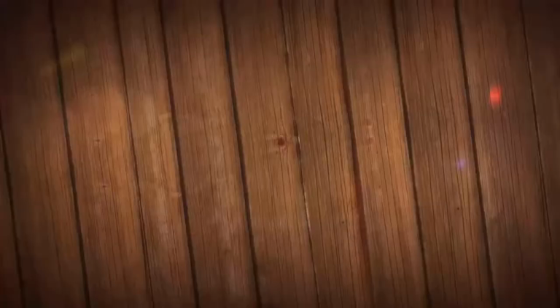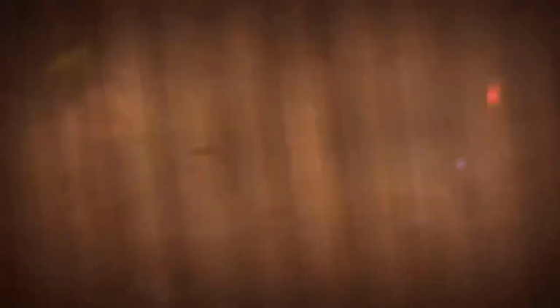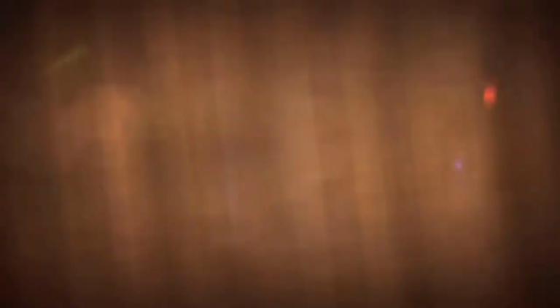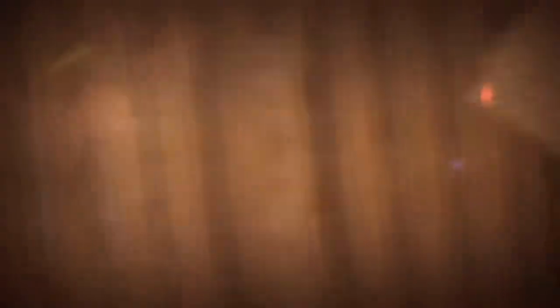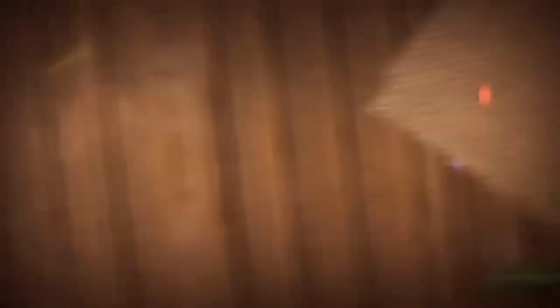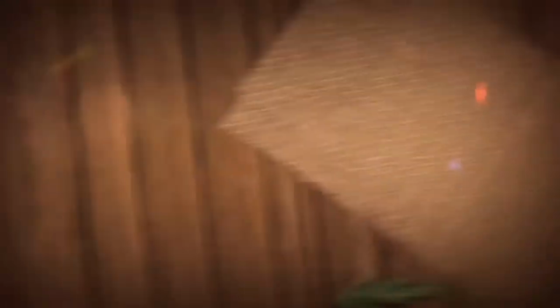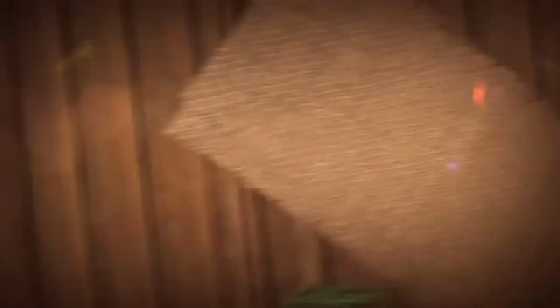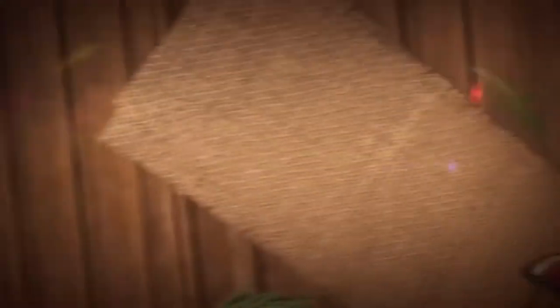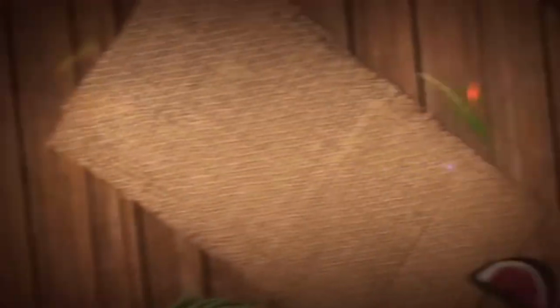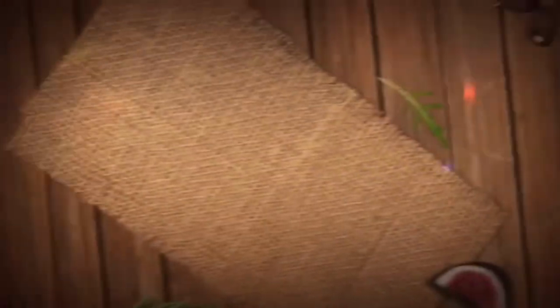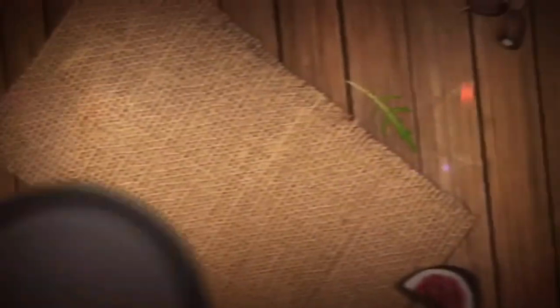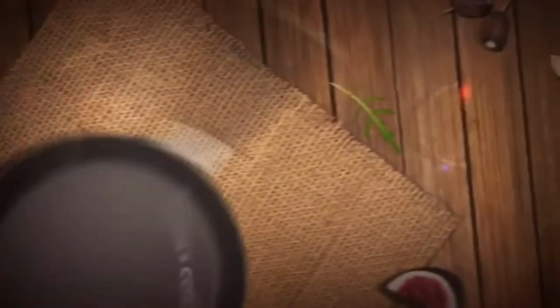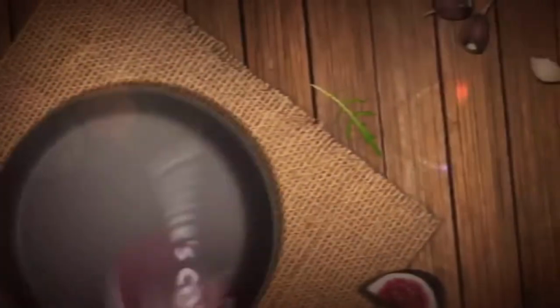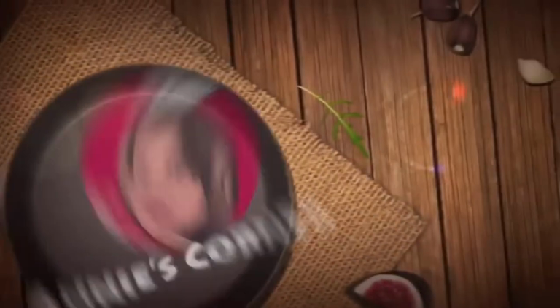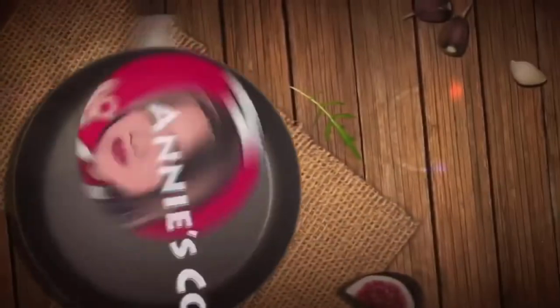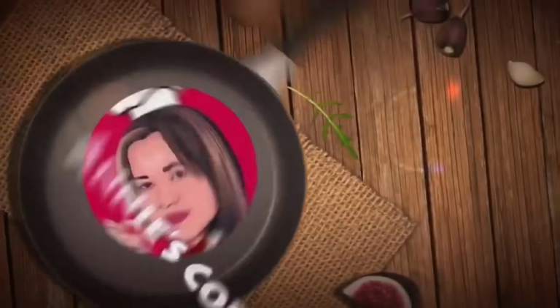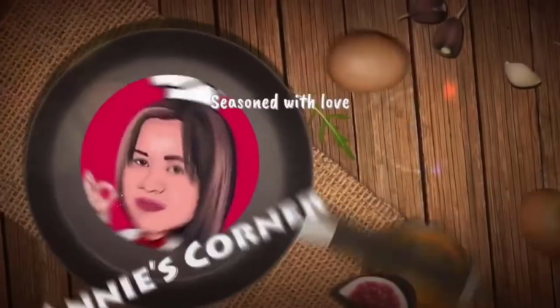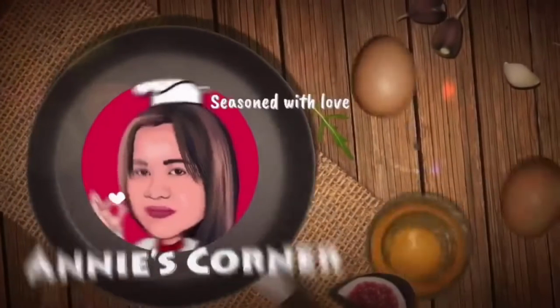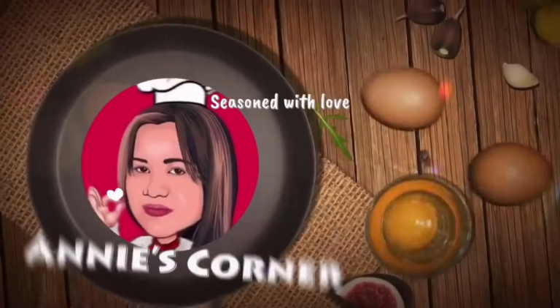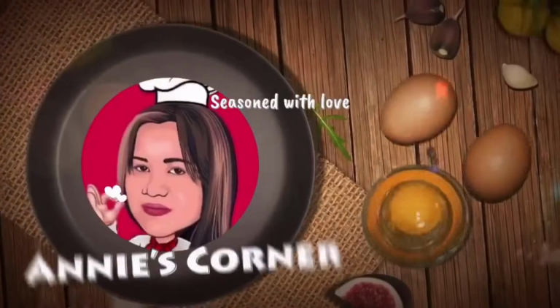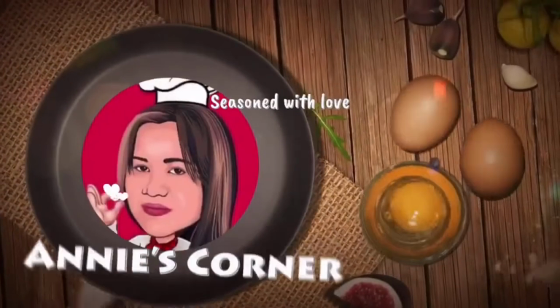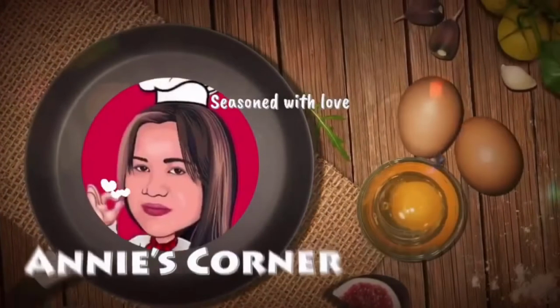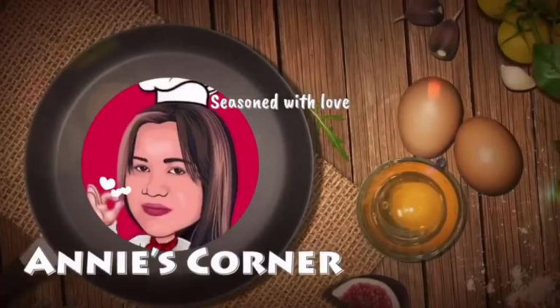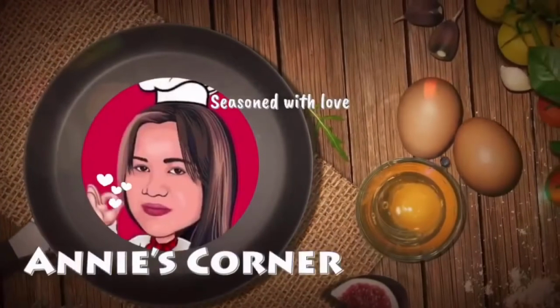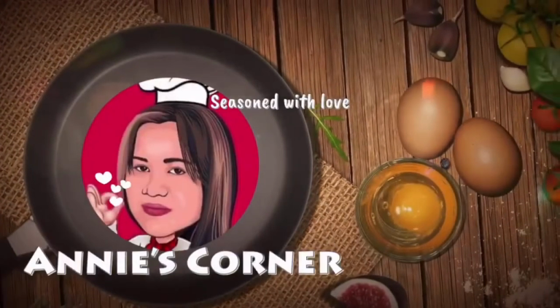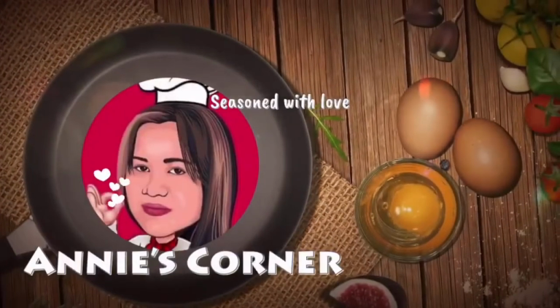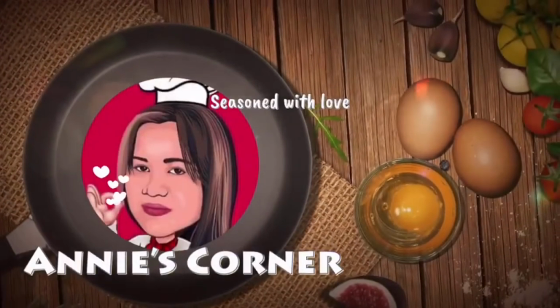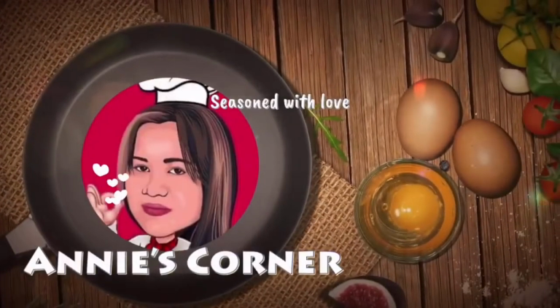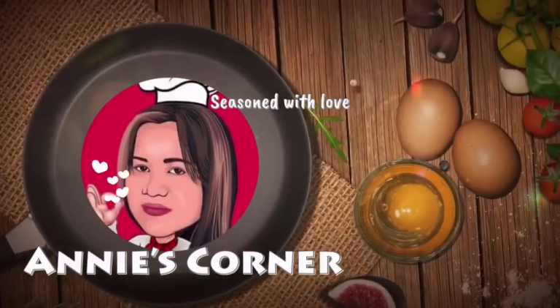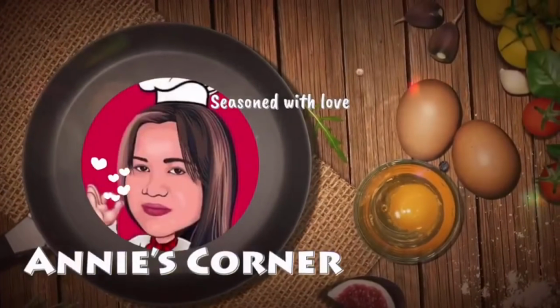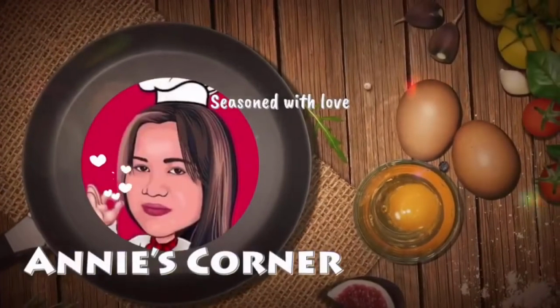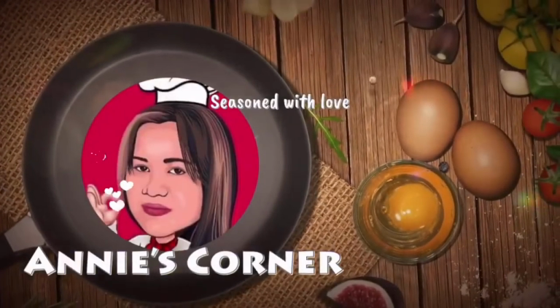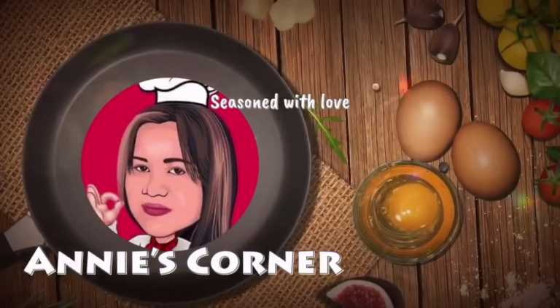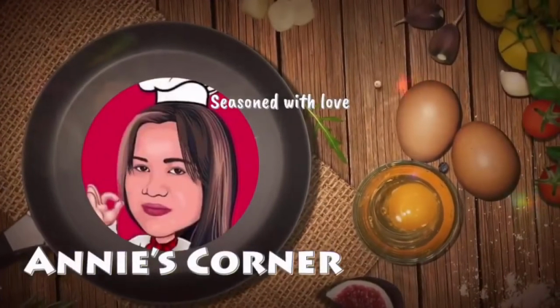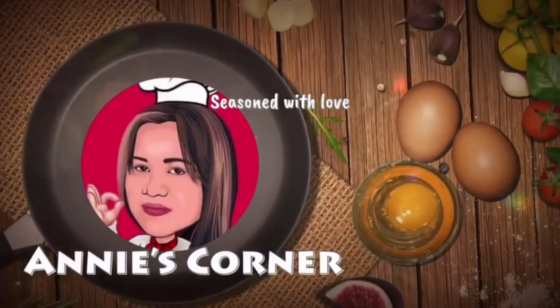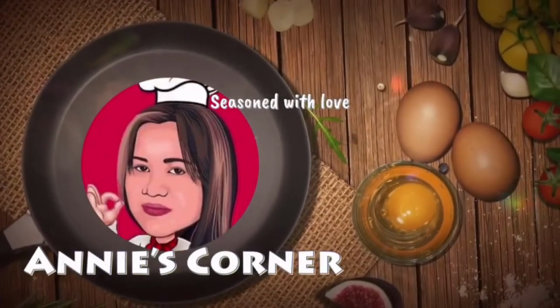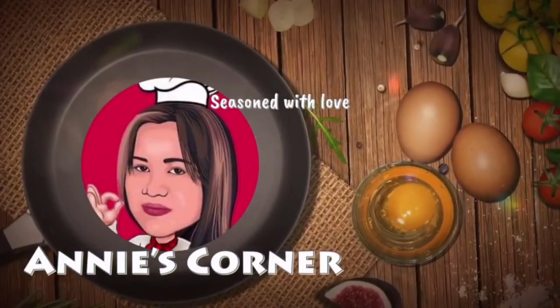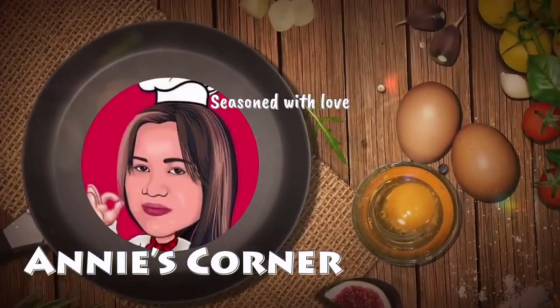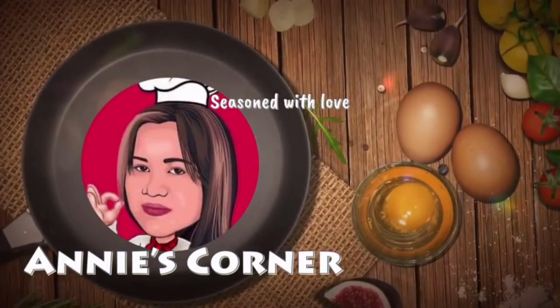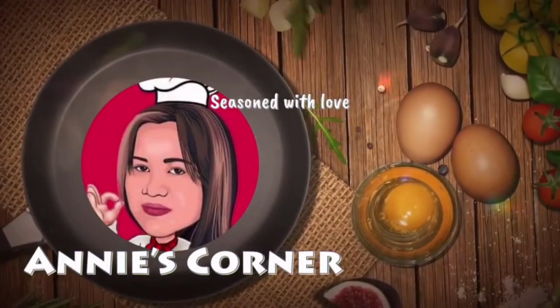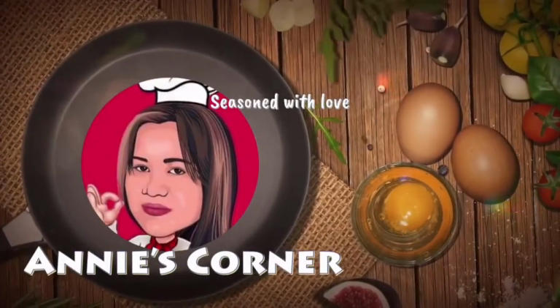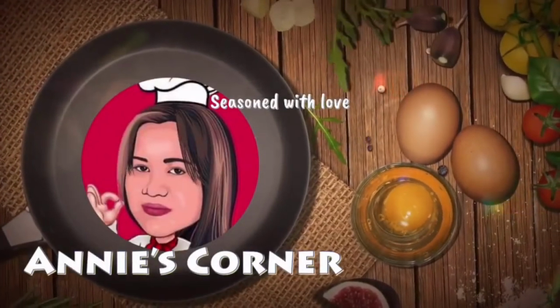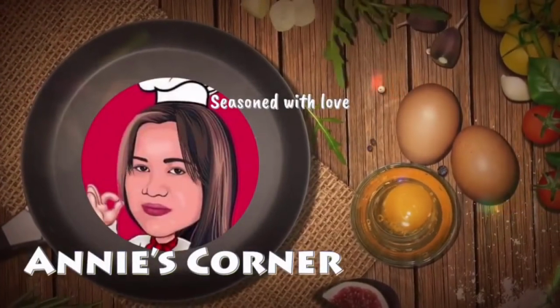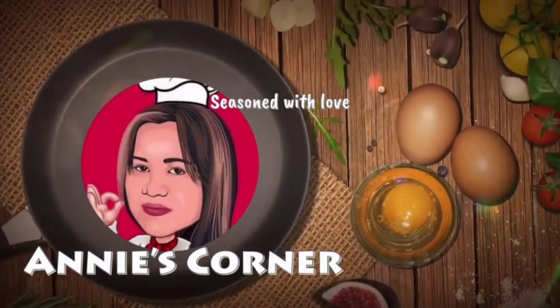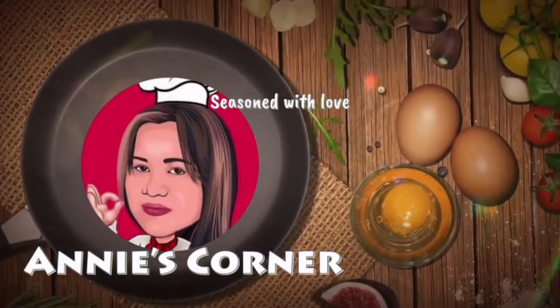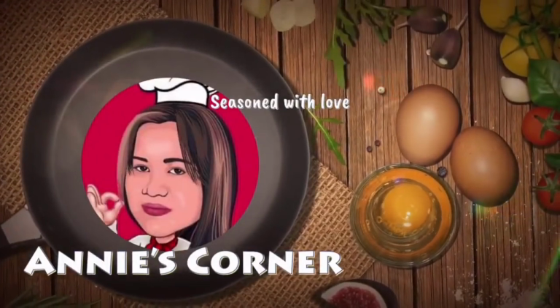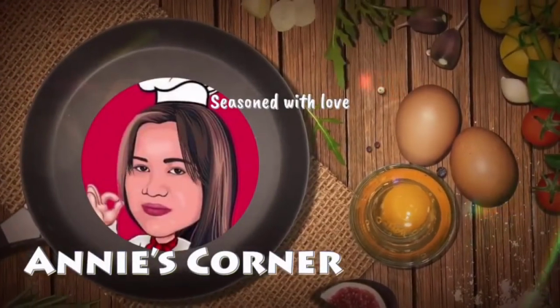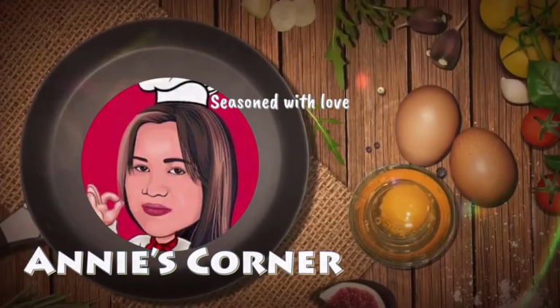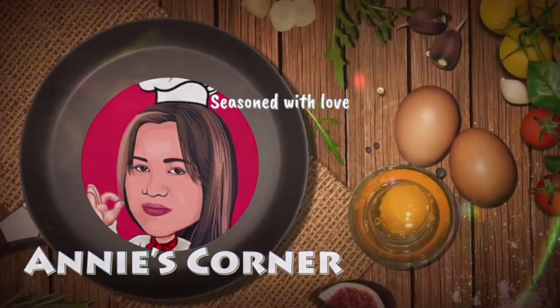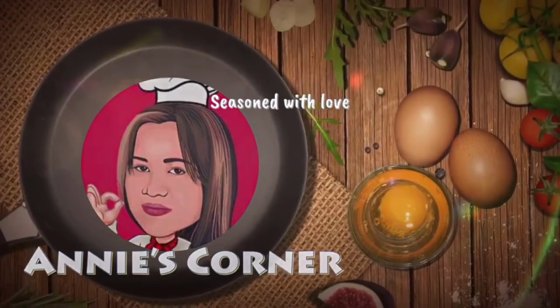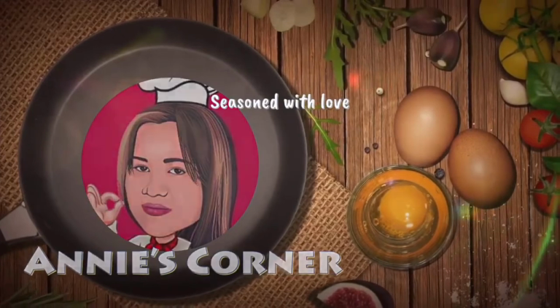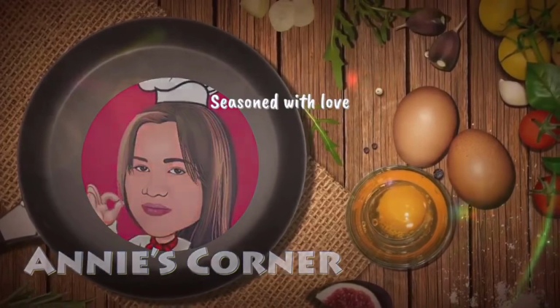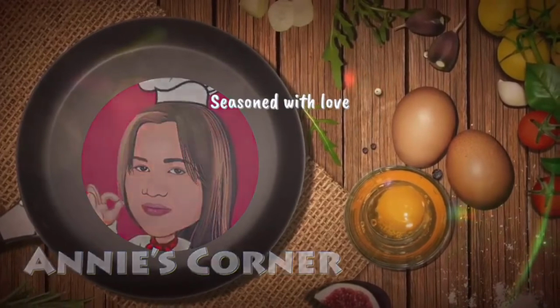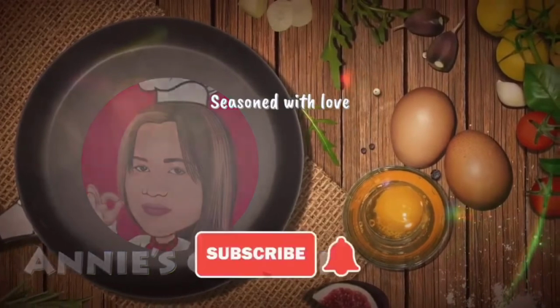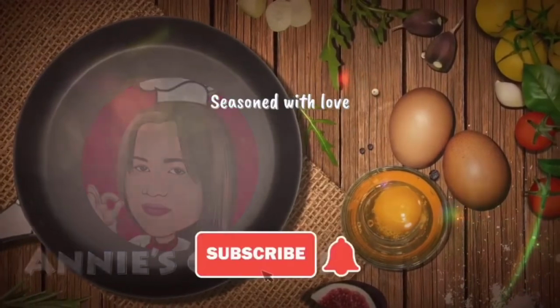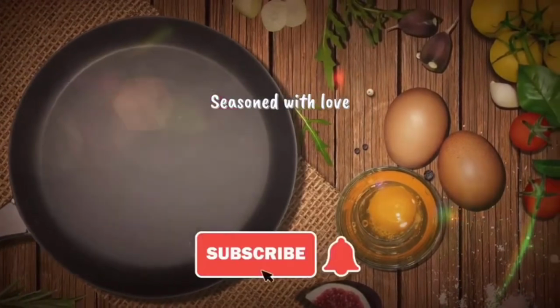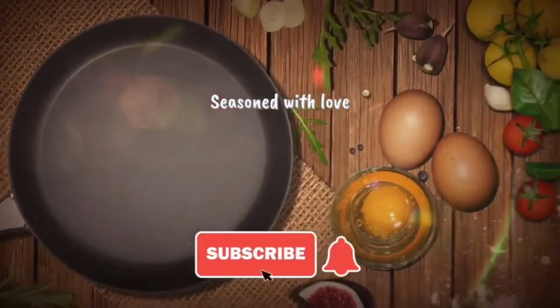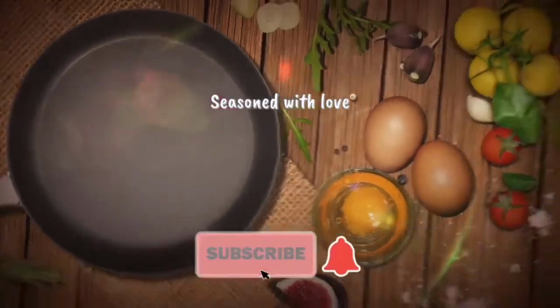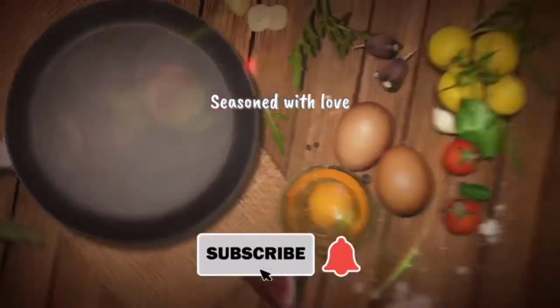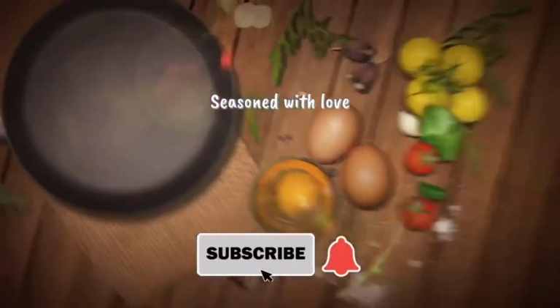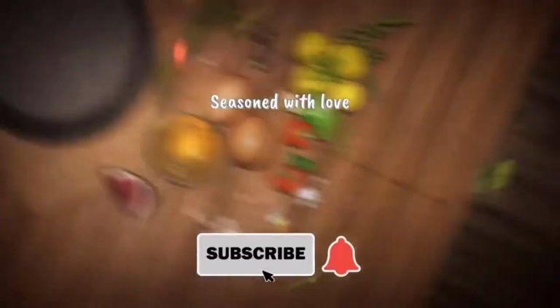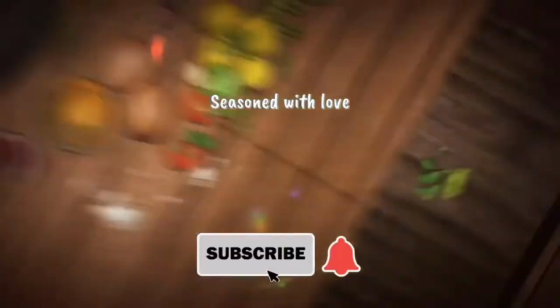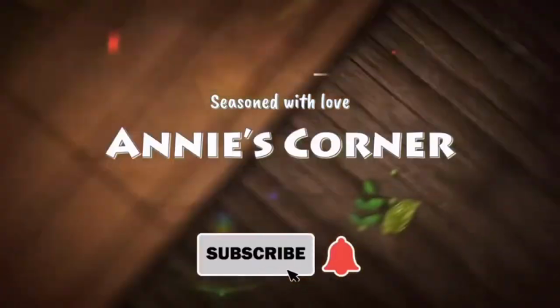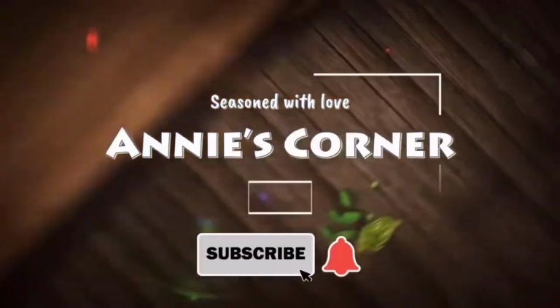Hello, this is Ate Annie, and welcome to Annie's Corner, seasoned with love.